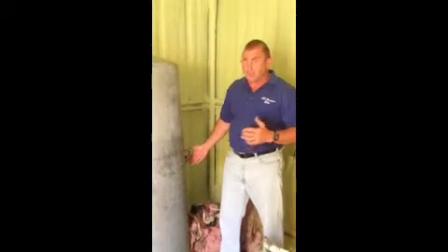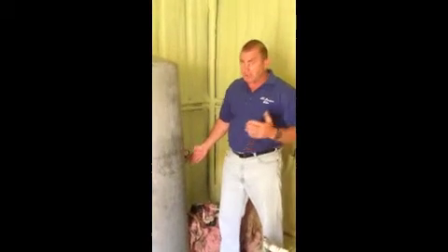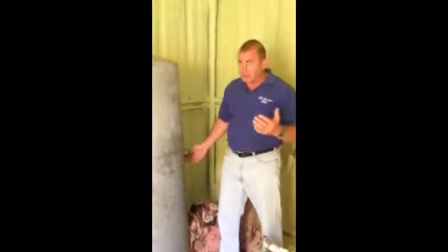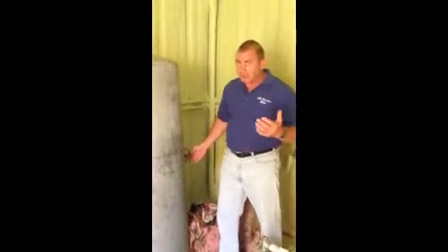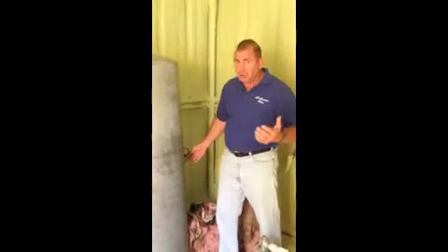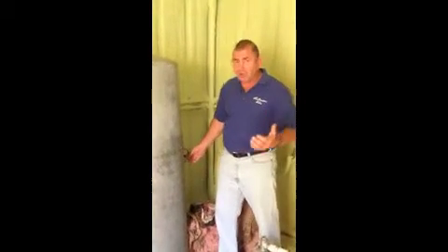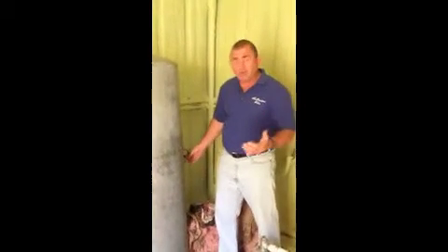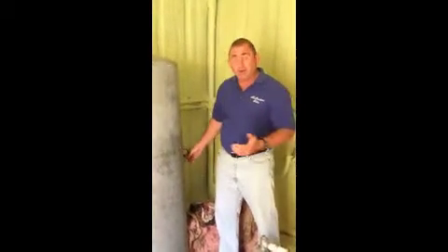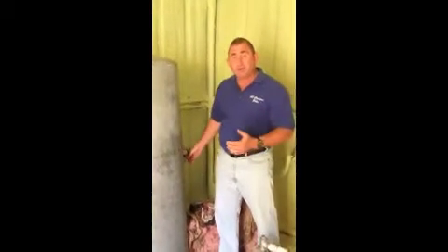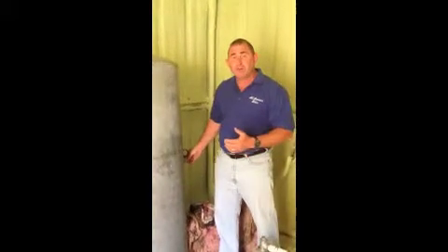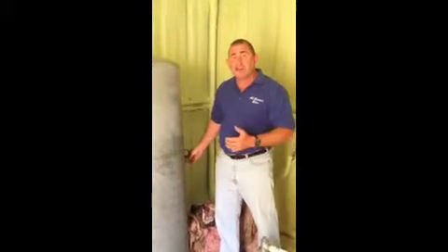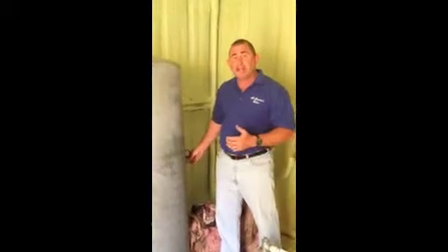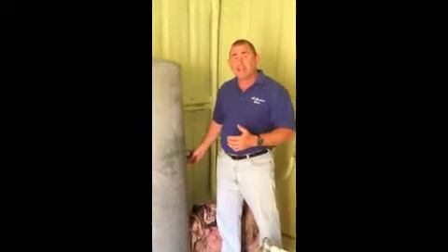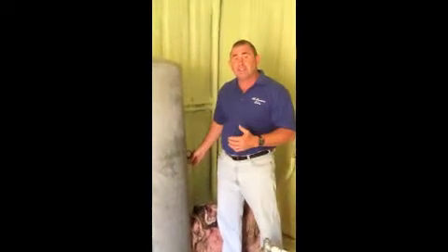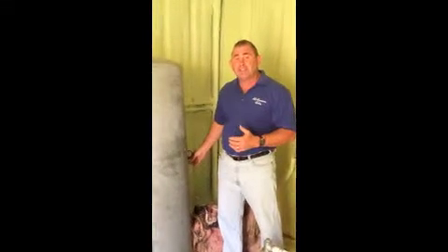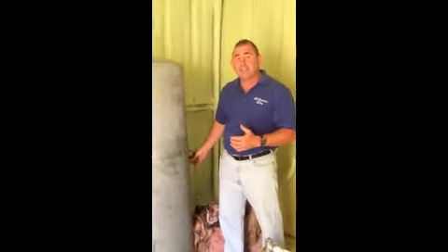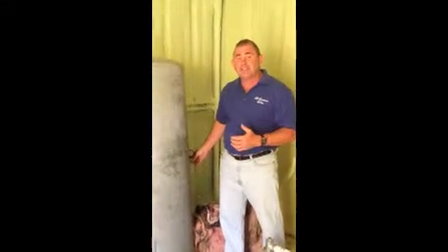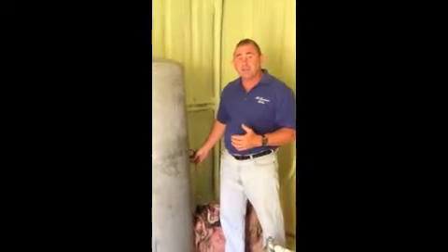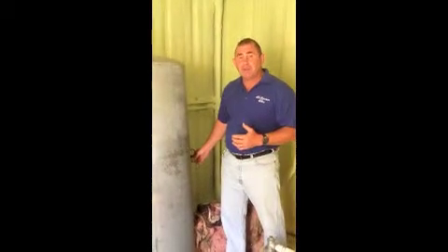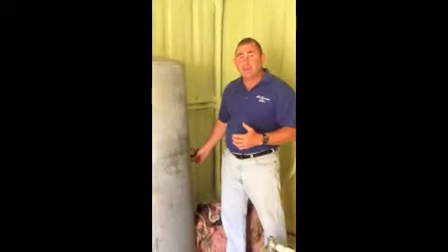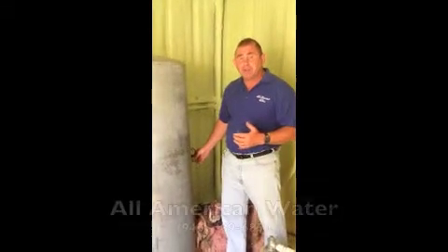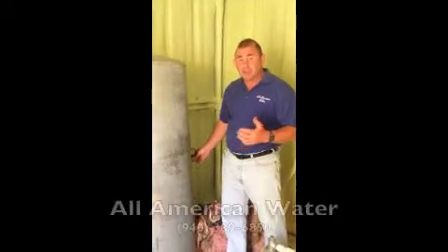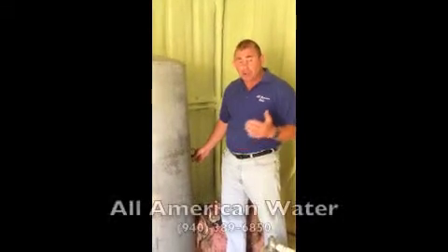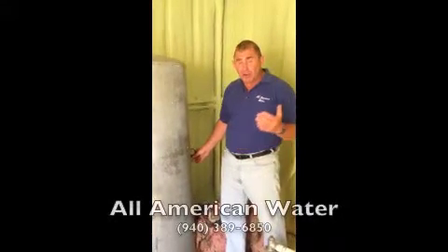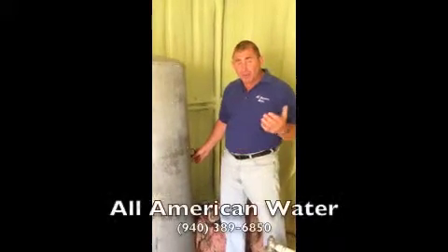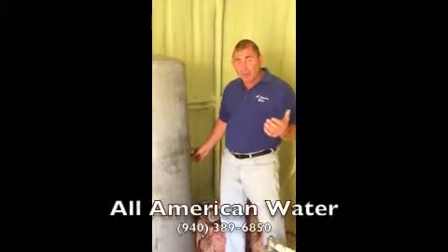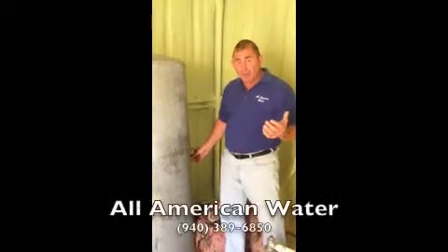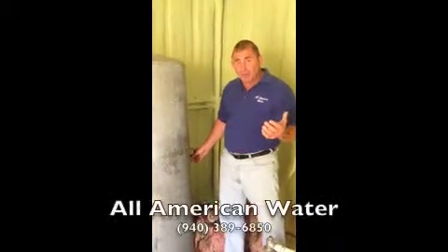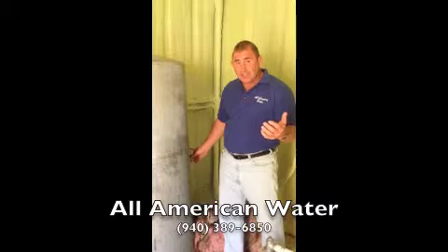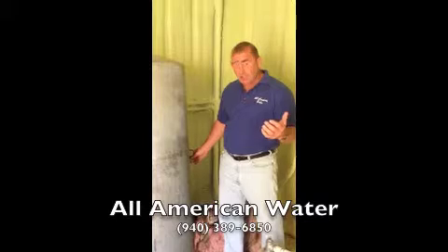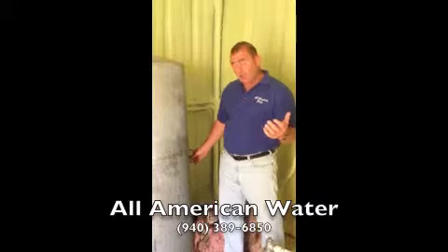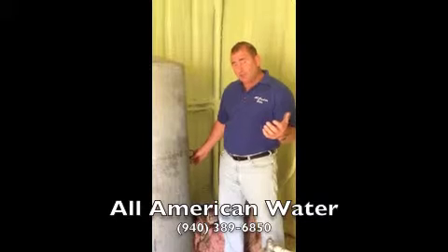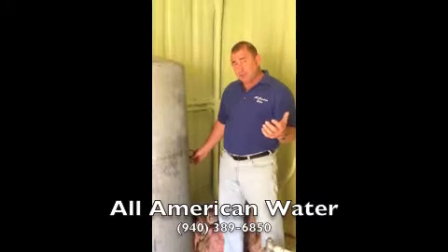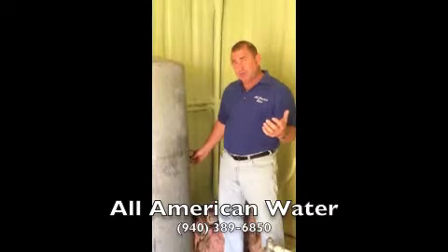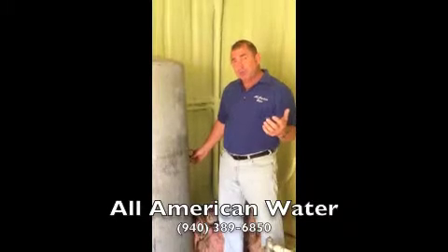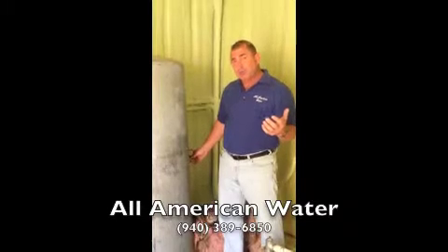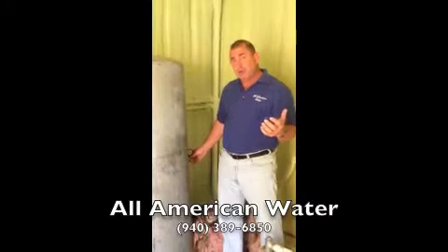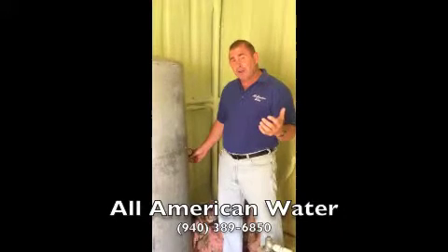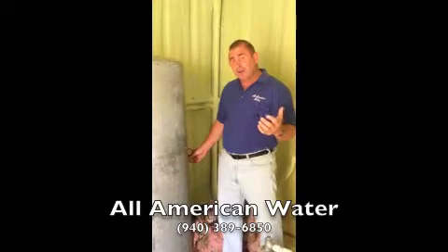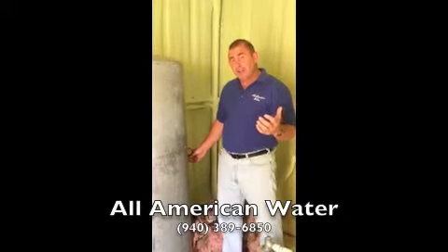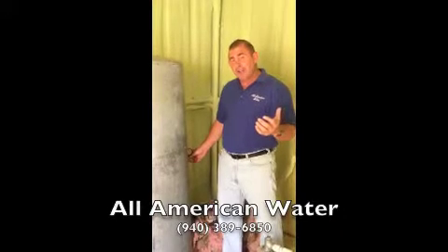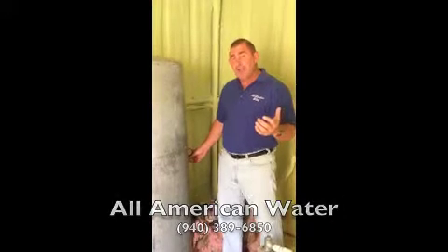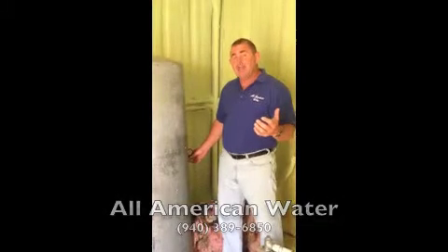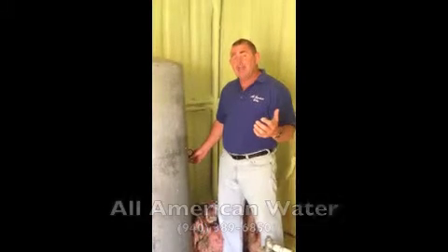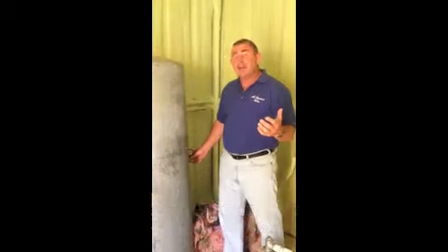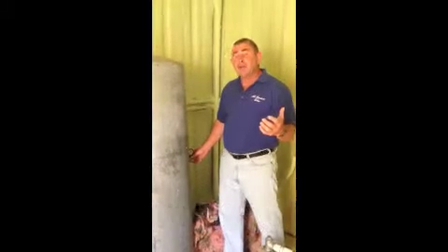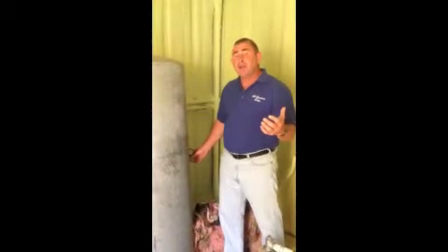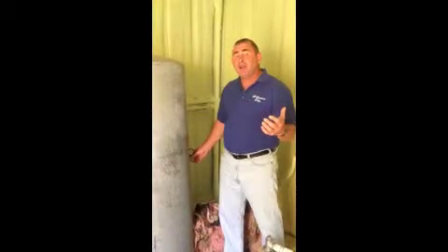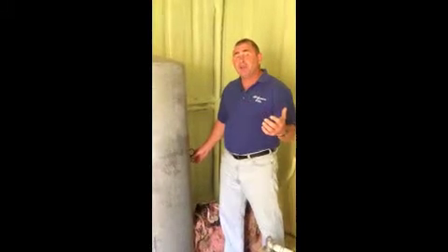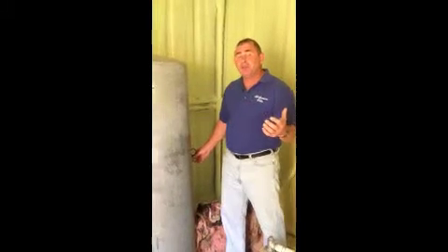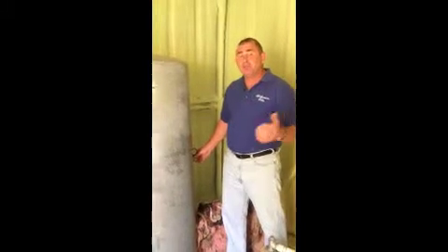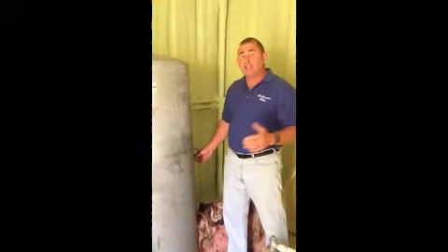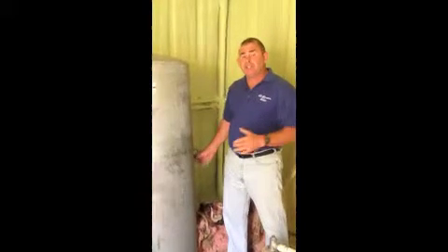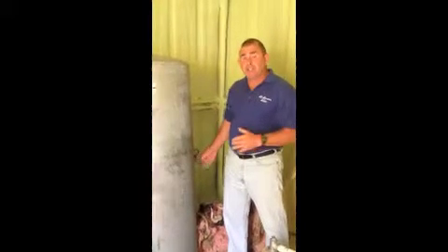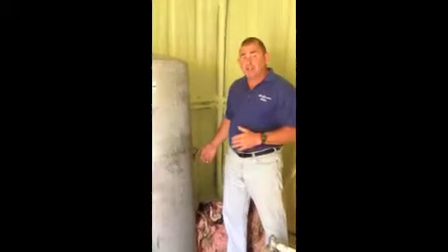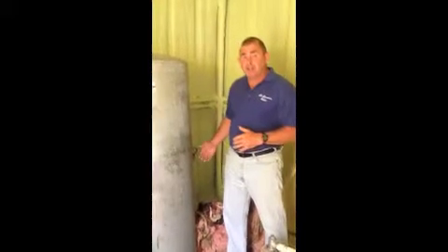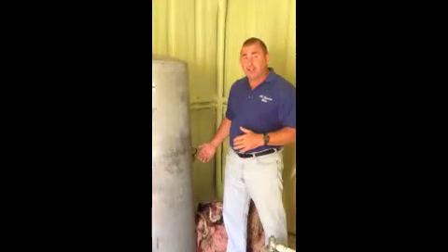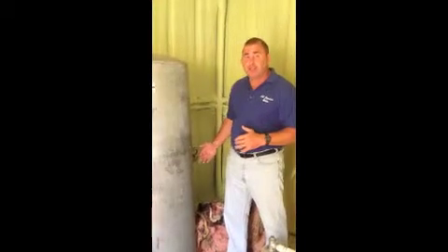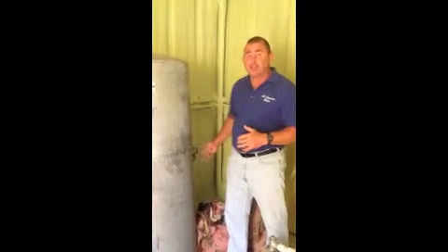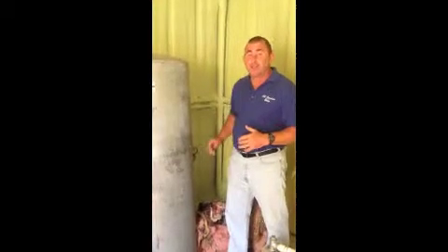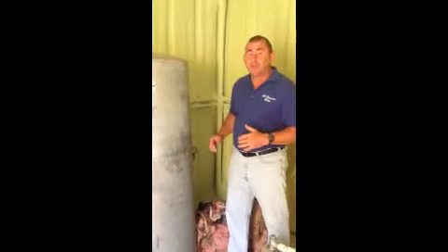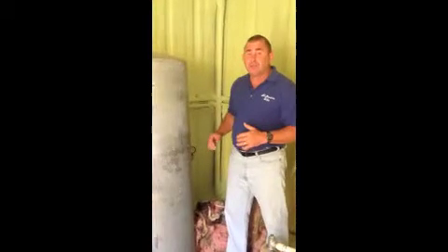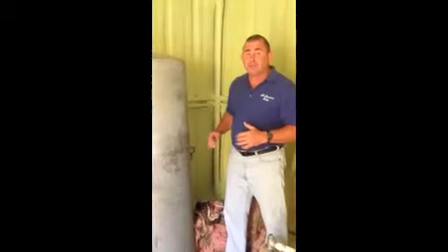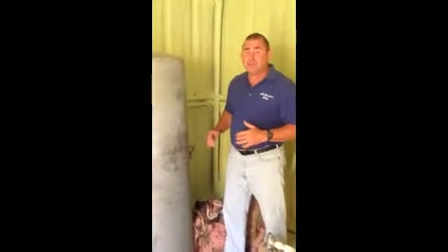You can call your water well guys and they can come out — you can call us, All American Water, and we'll come out and replace your air volume control valve.